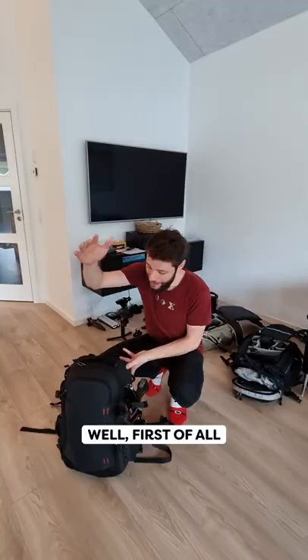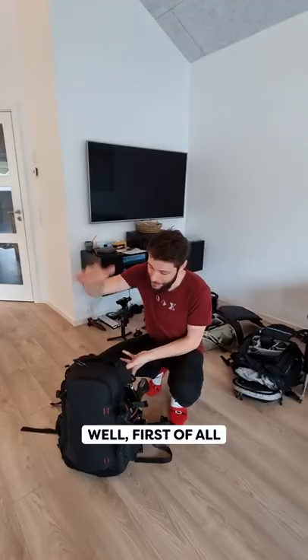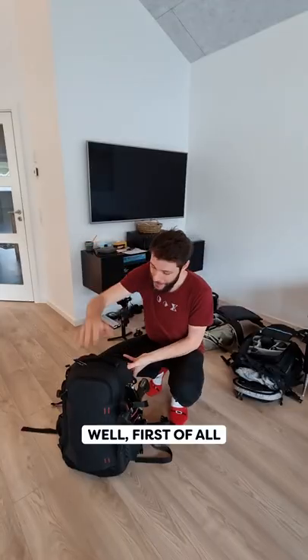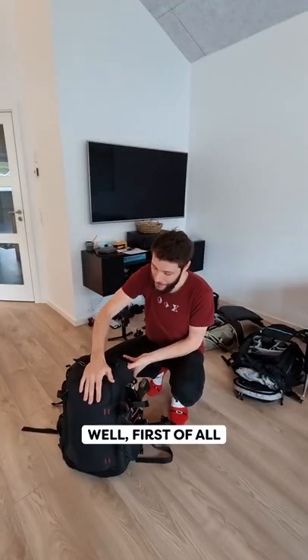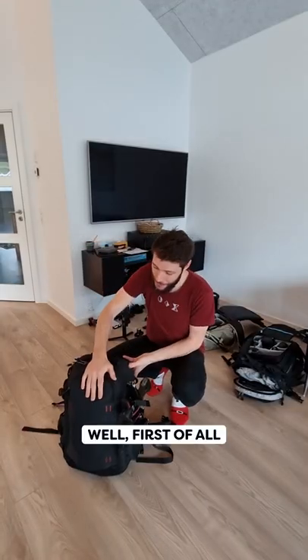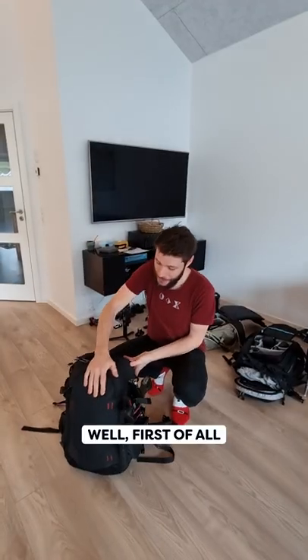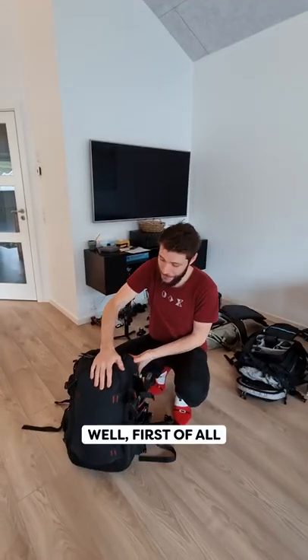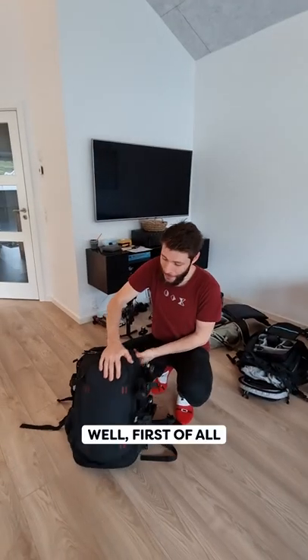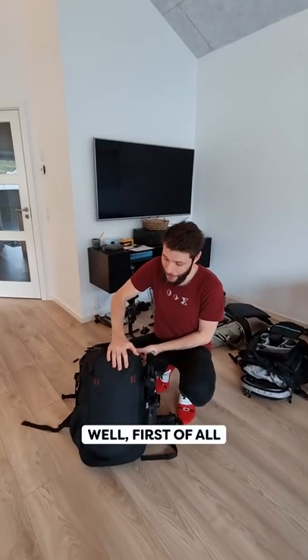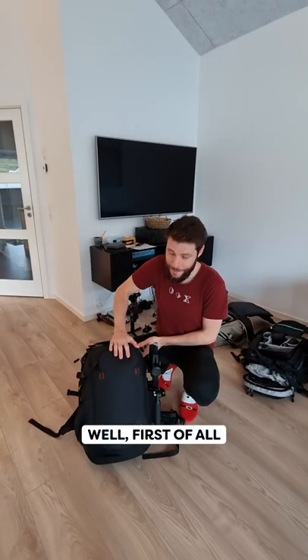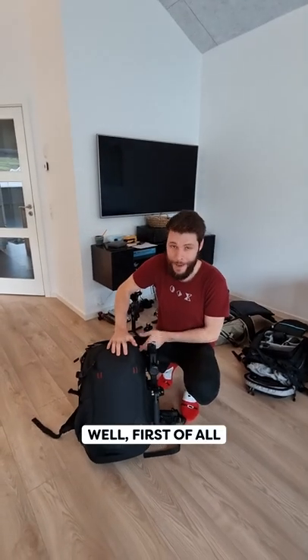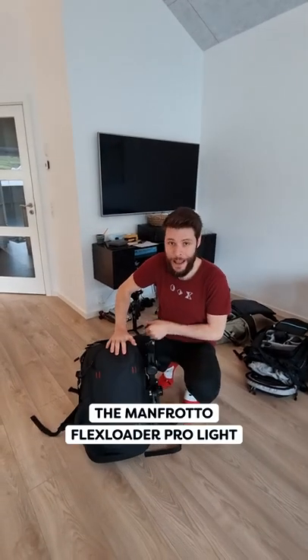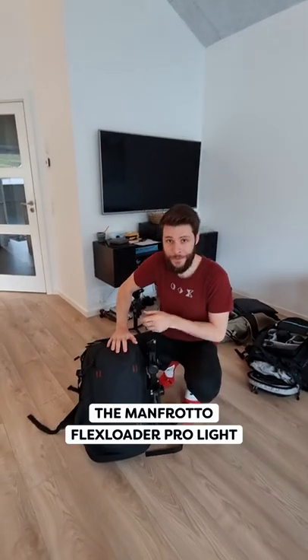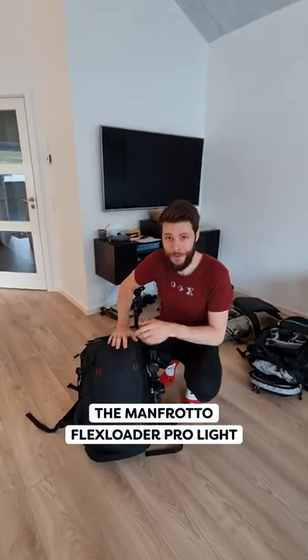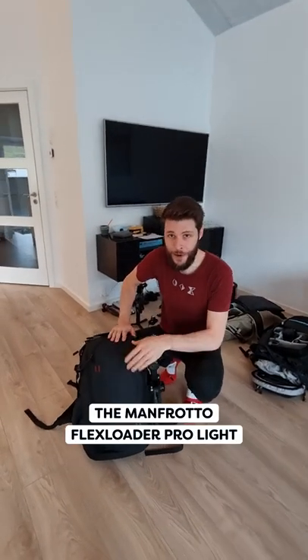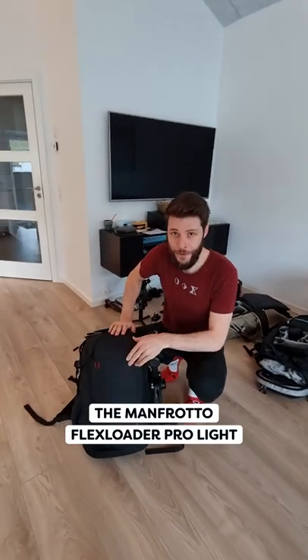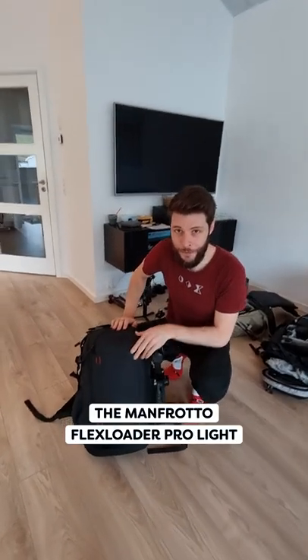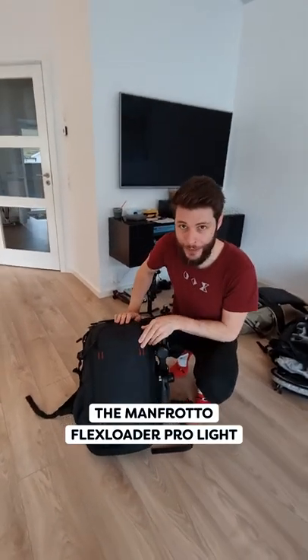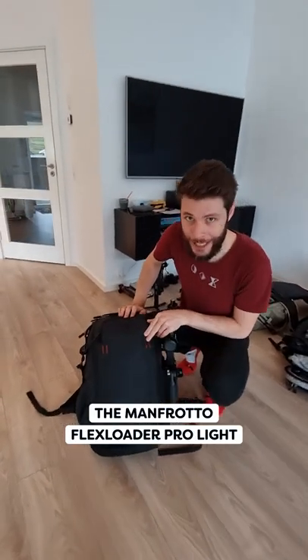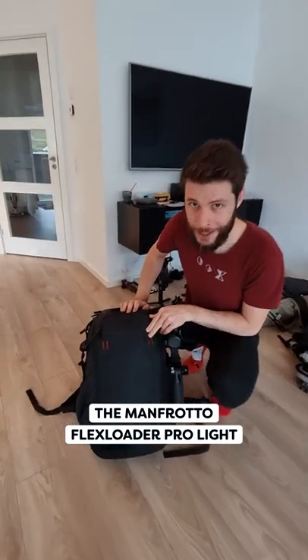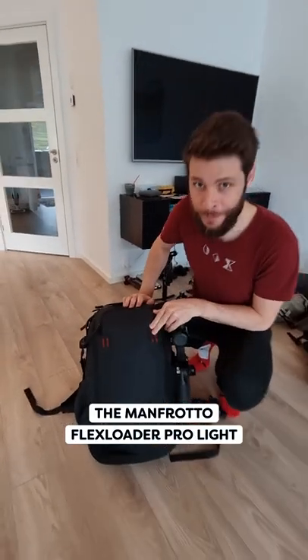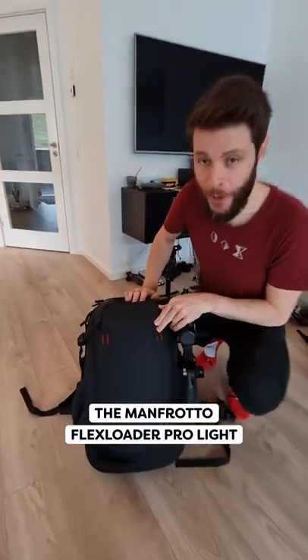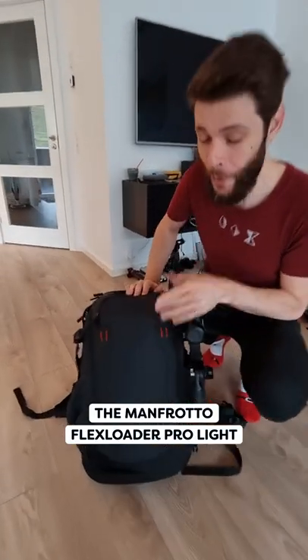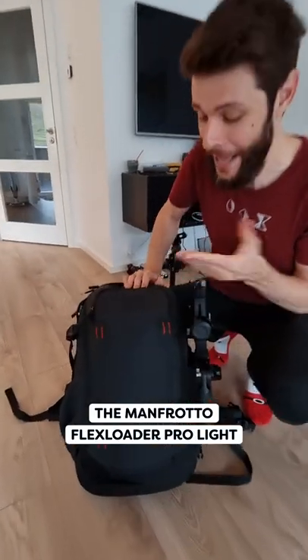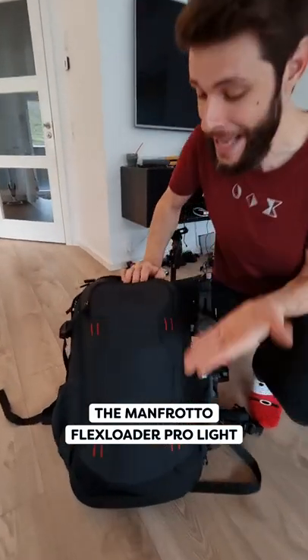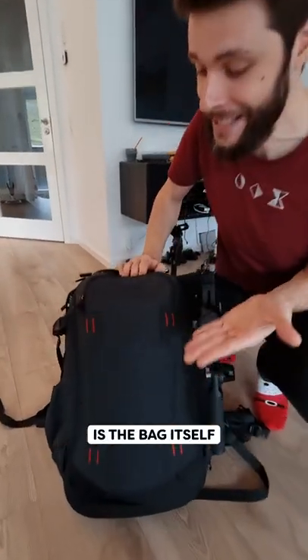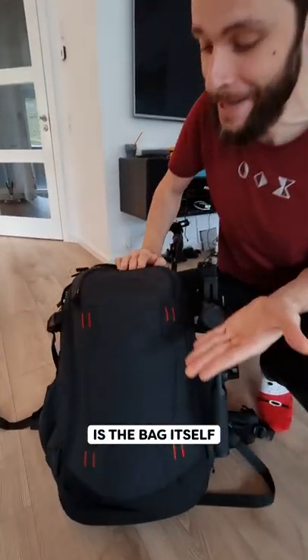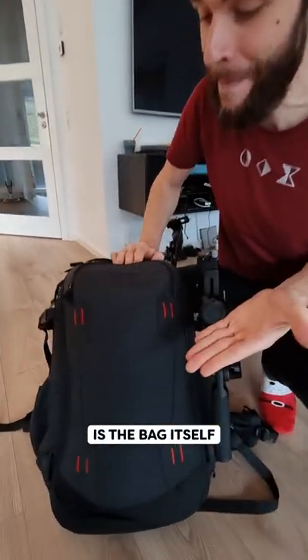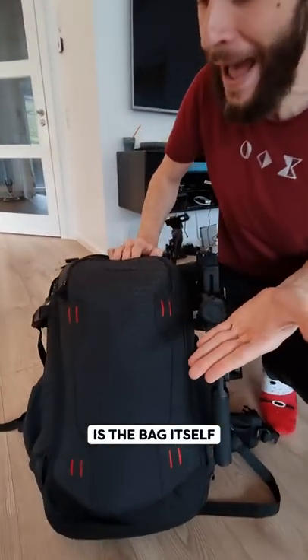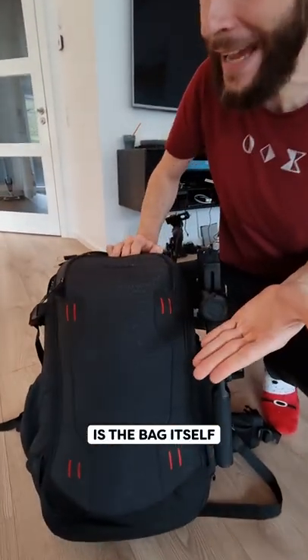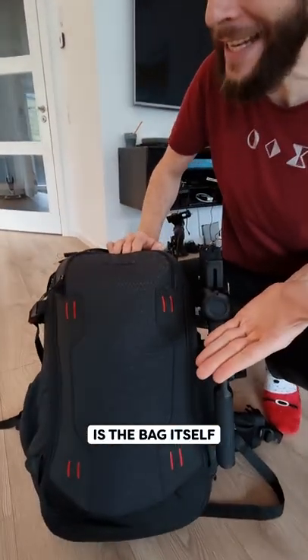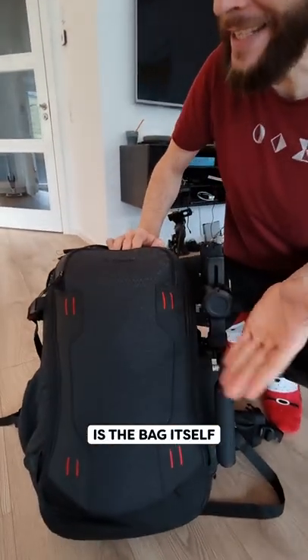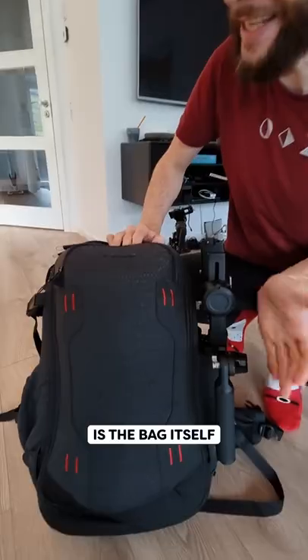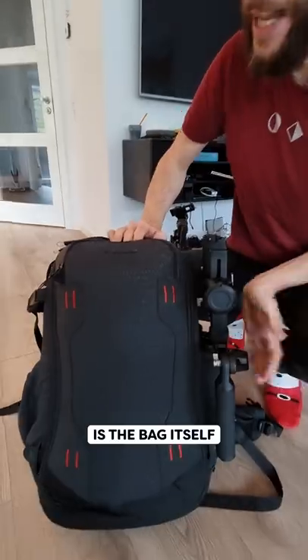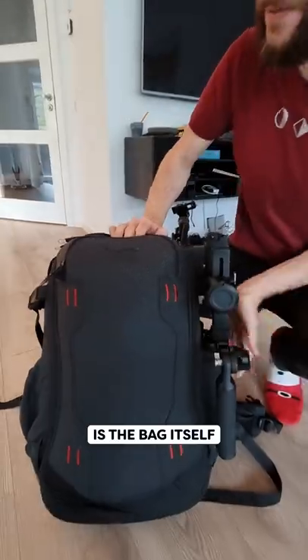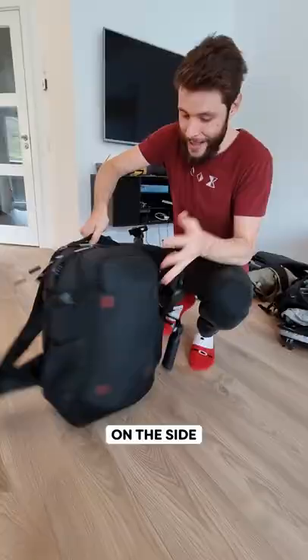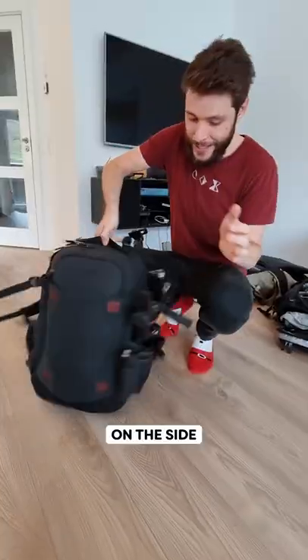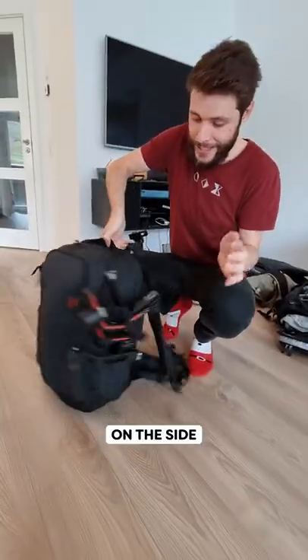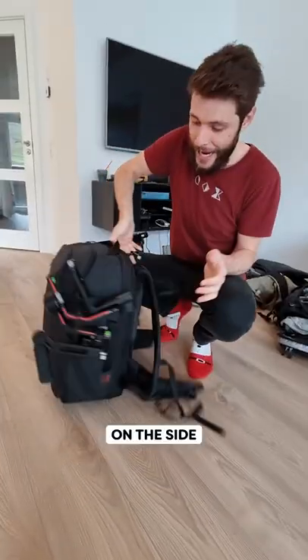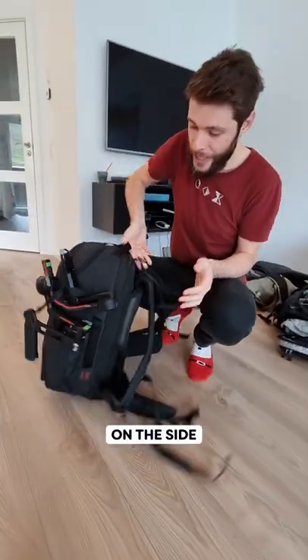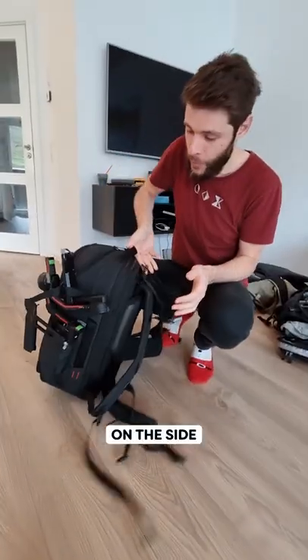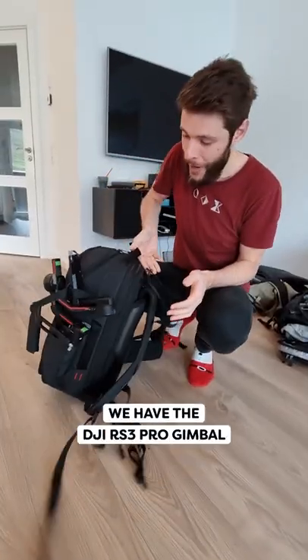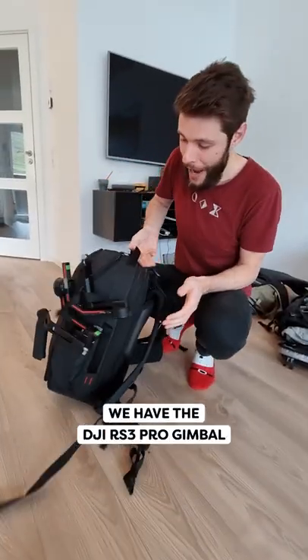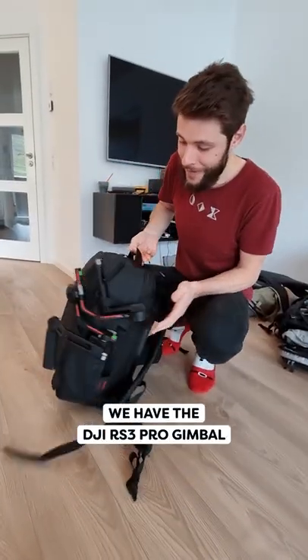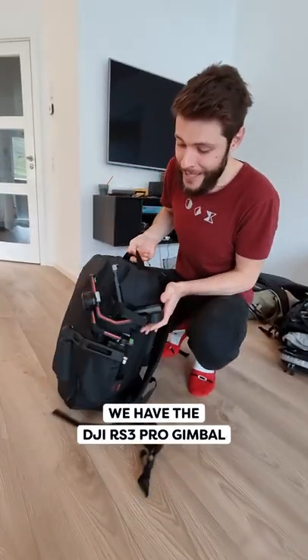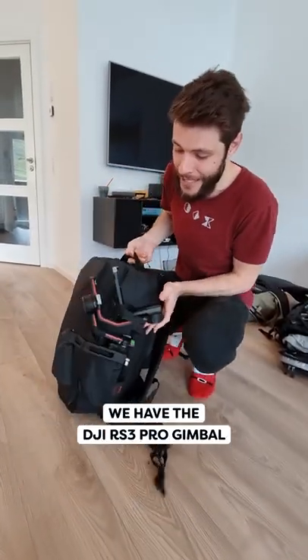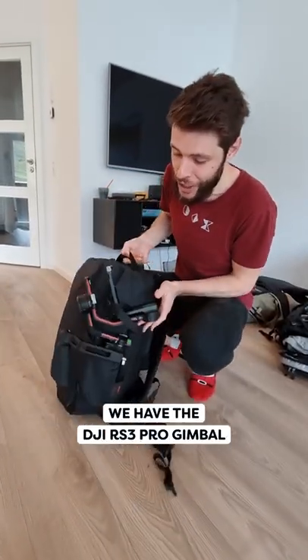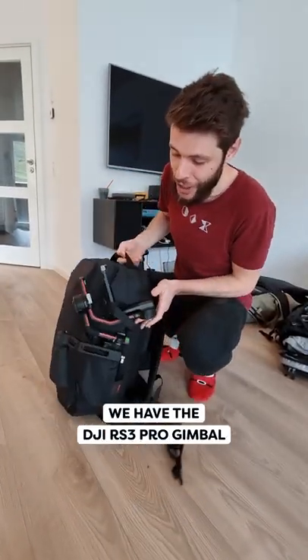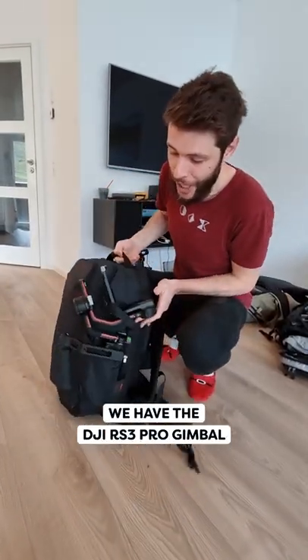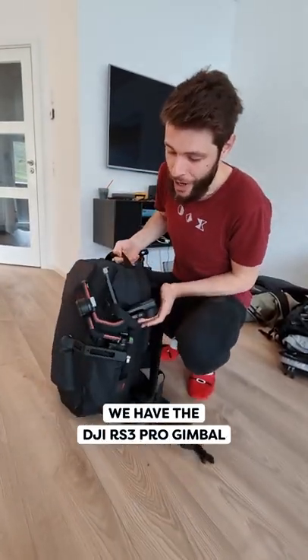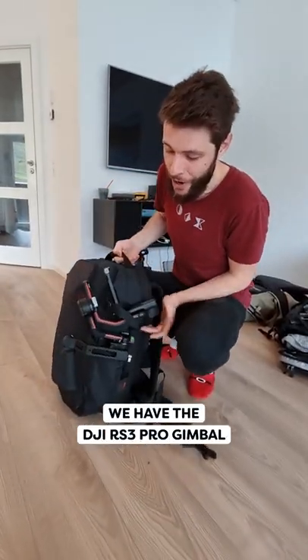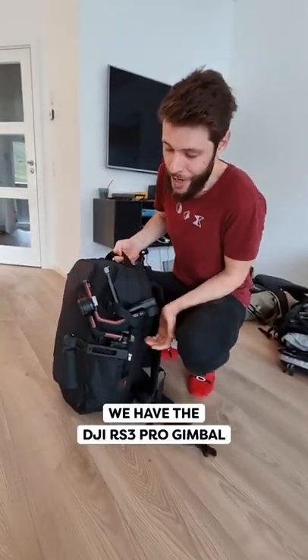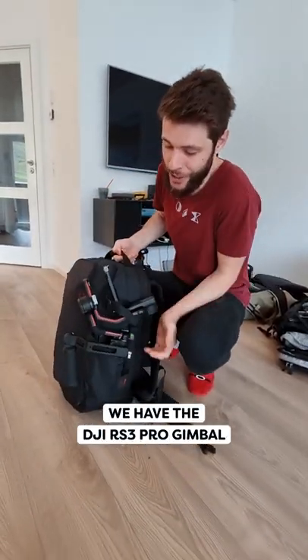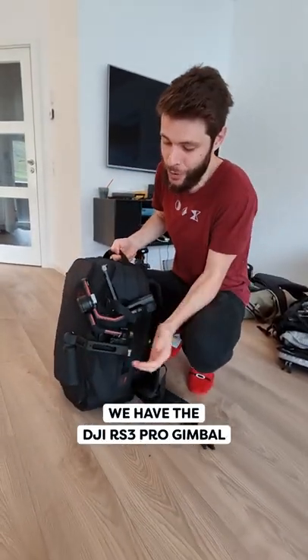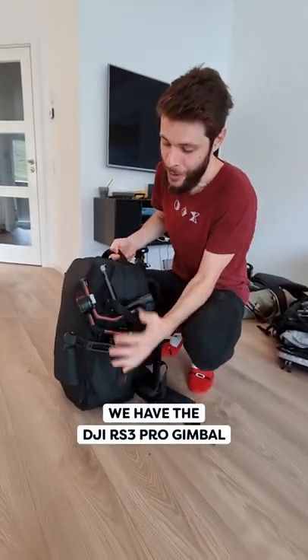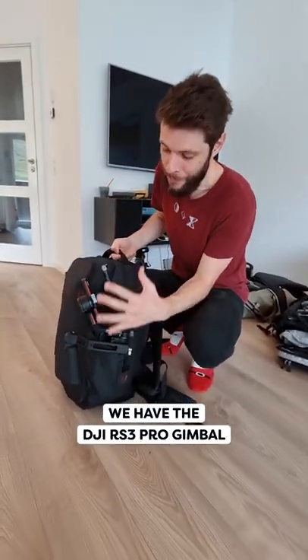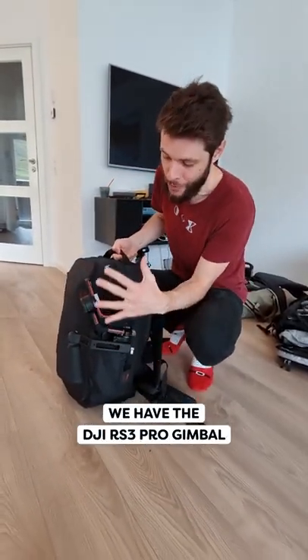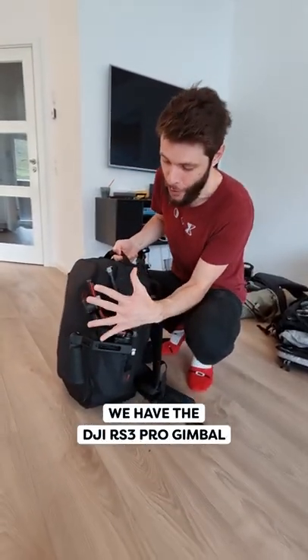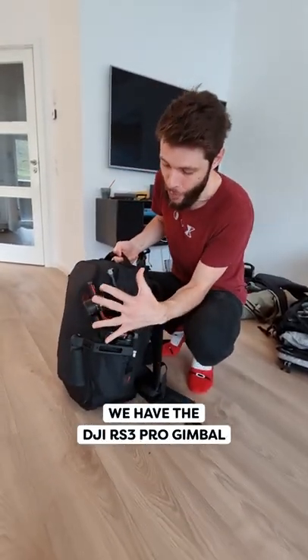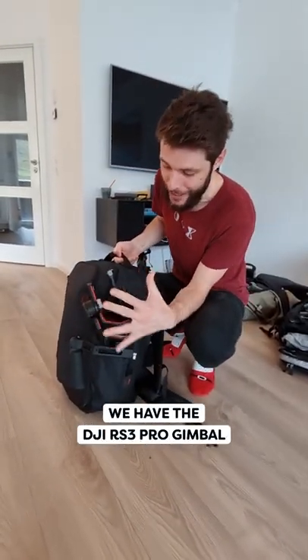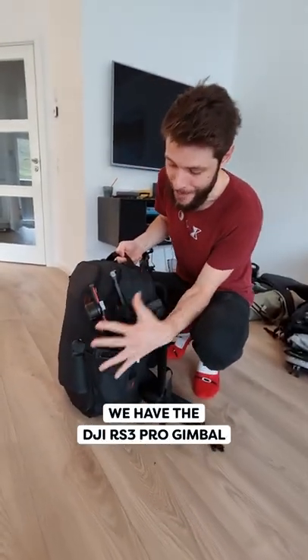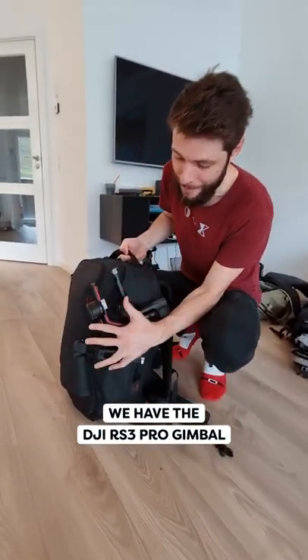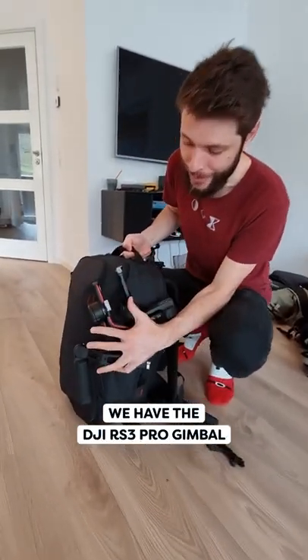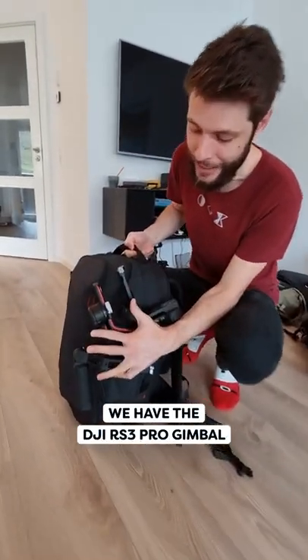Well, first of all, the Manfrotto Flex Pro is the bag itself. On the side, we have the DJI Artist 3 Pro Gimbal.